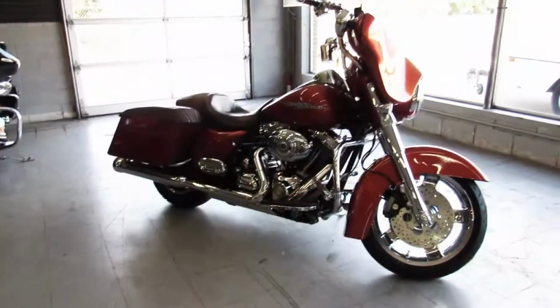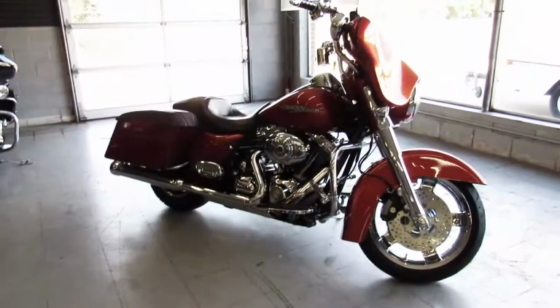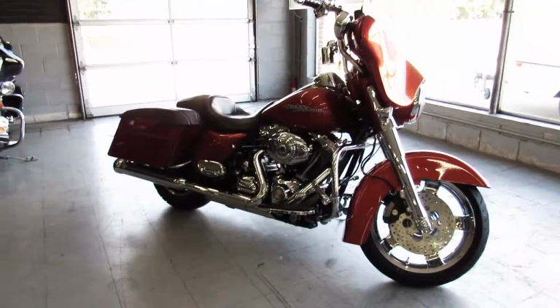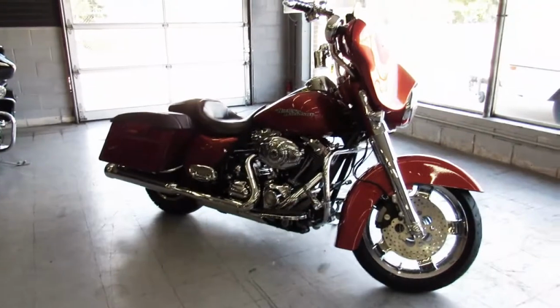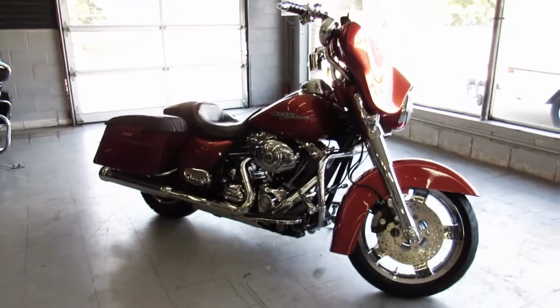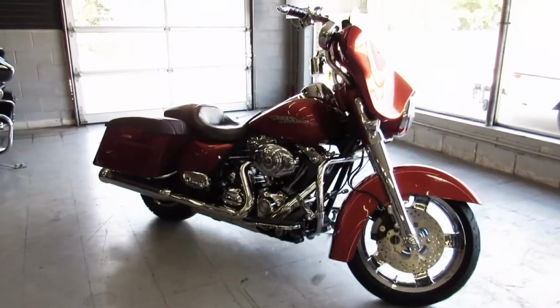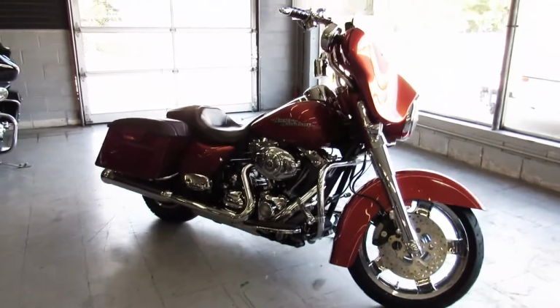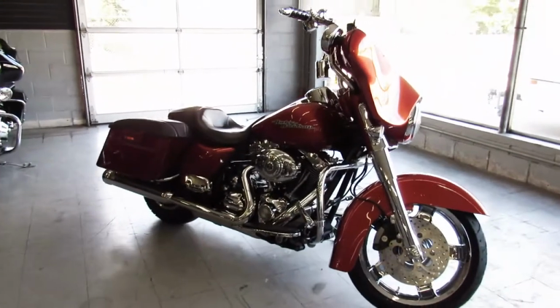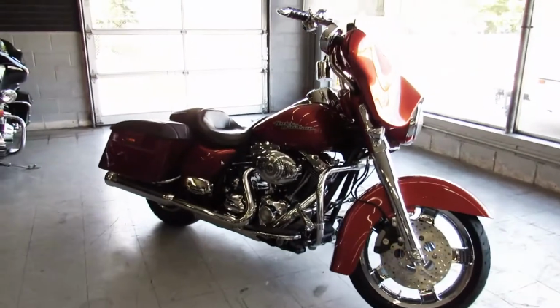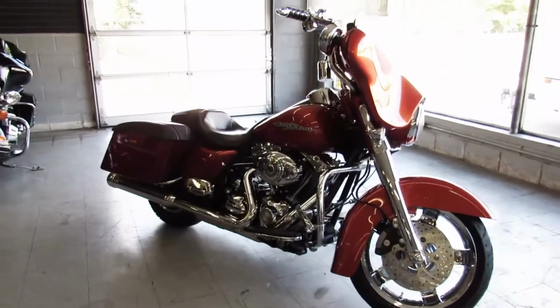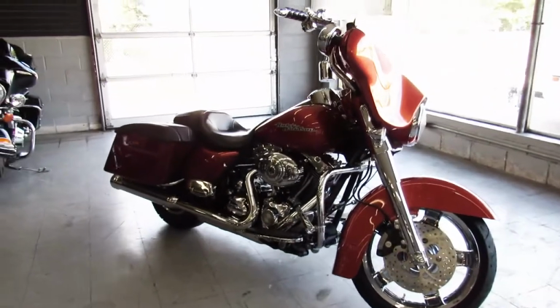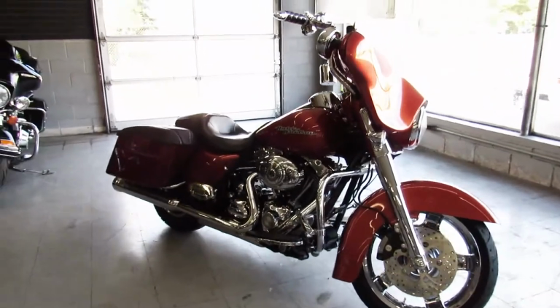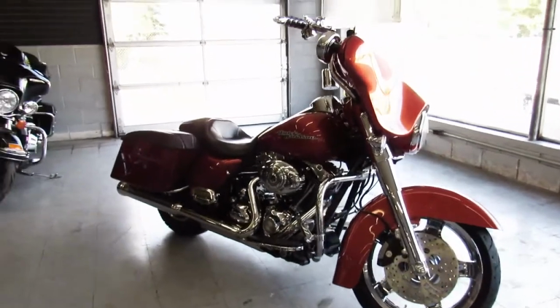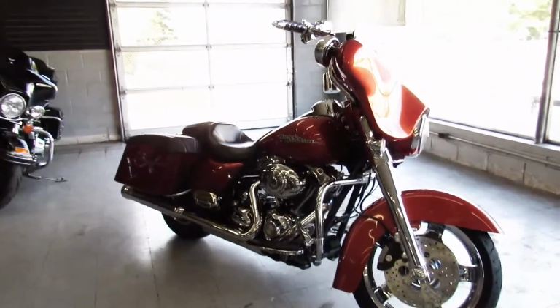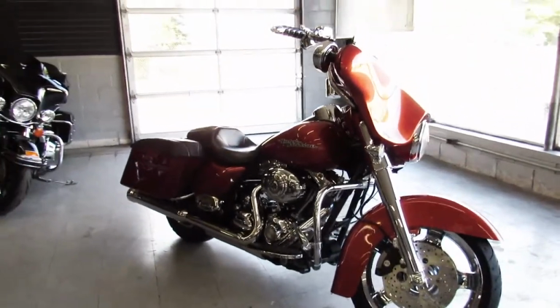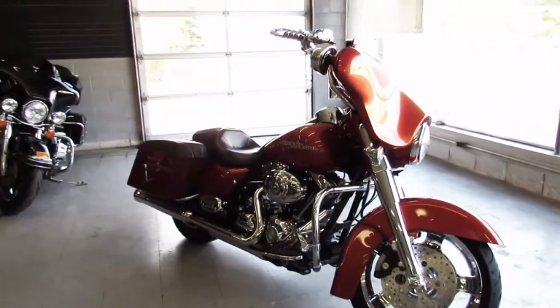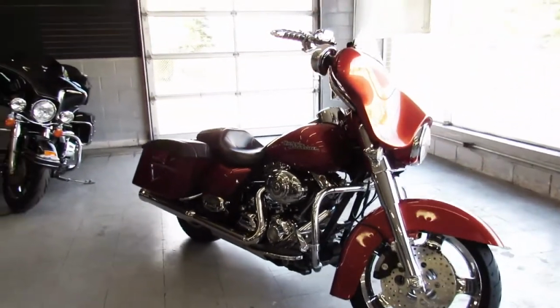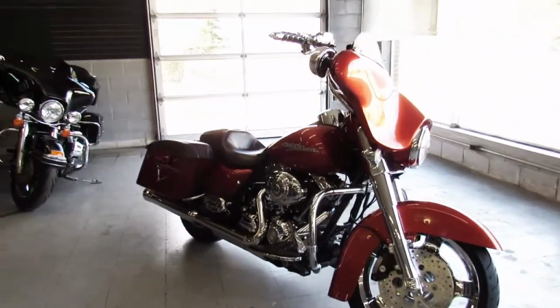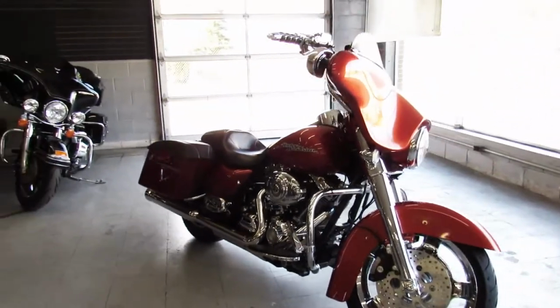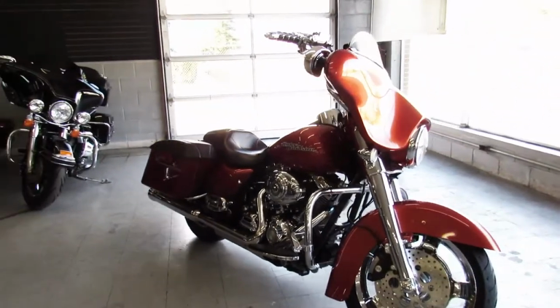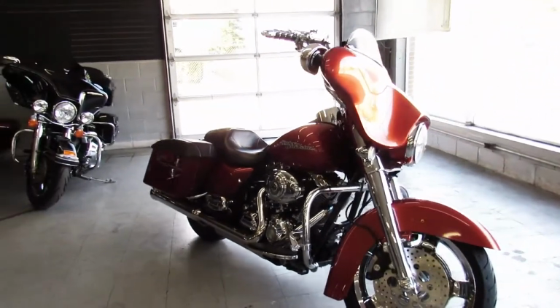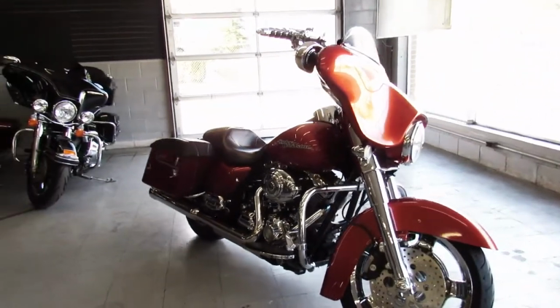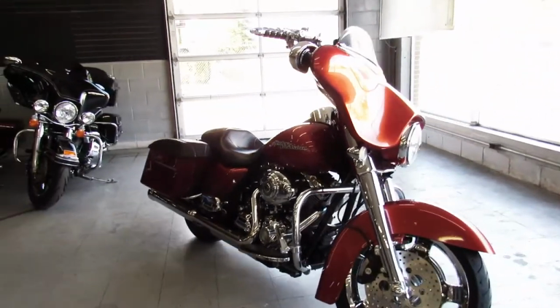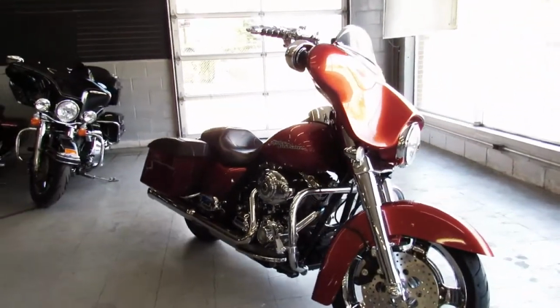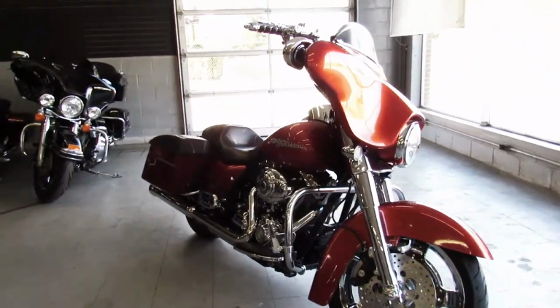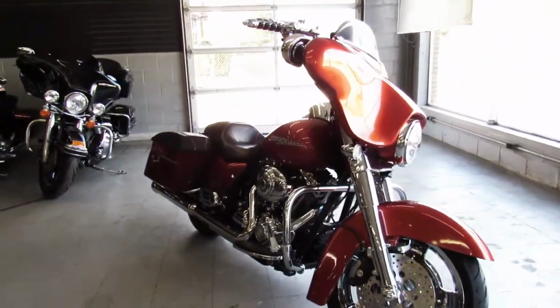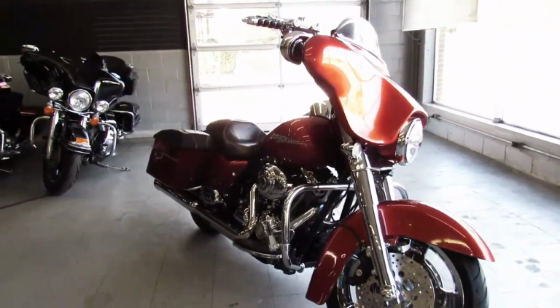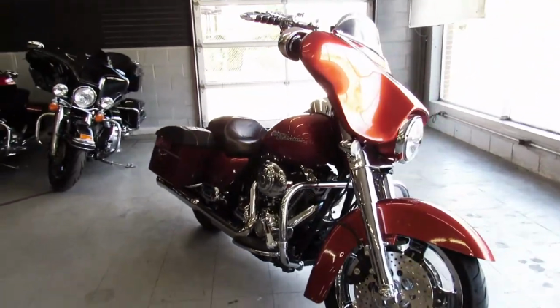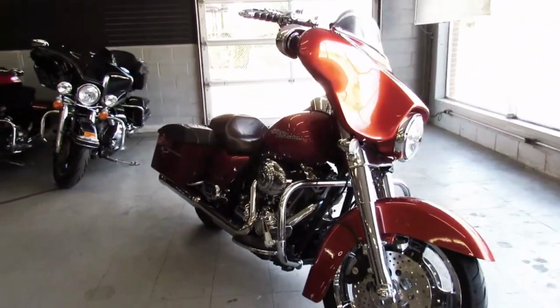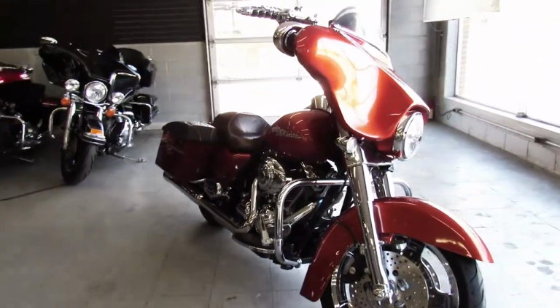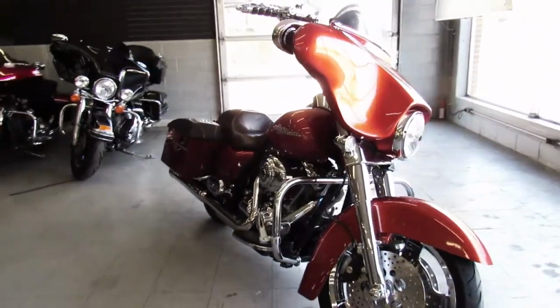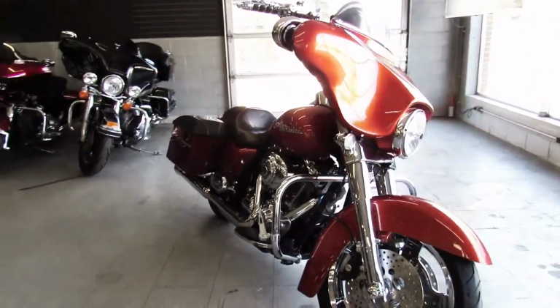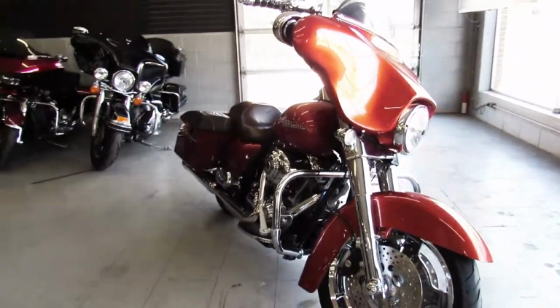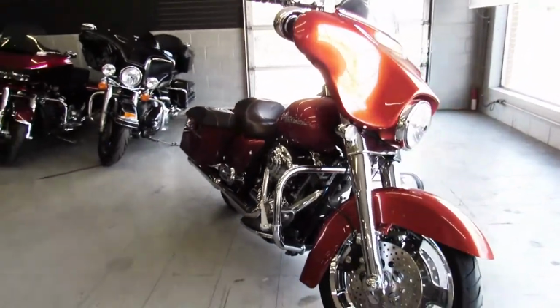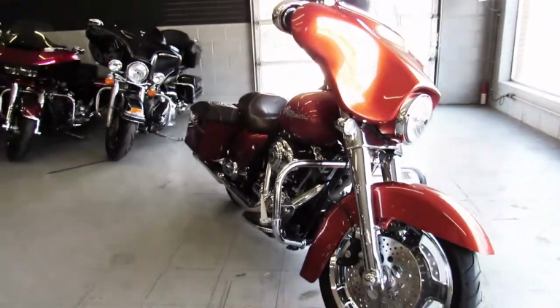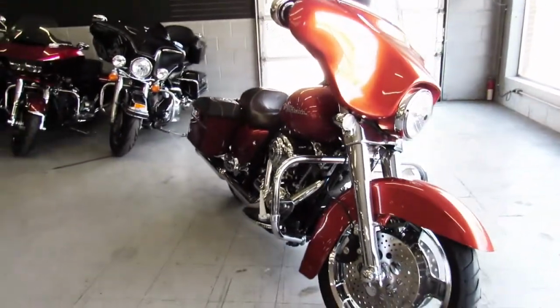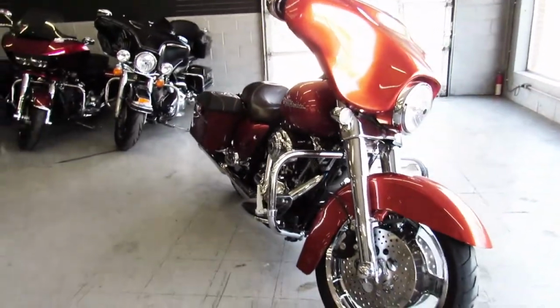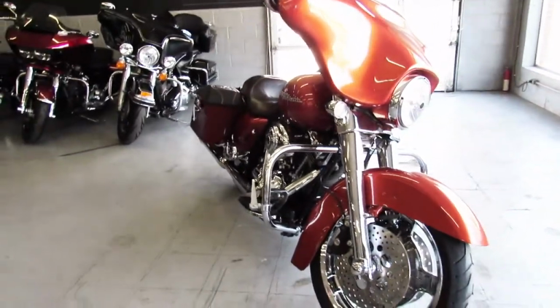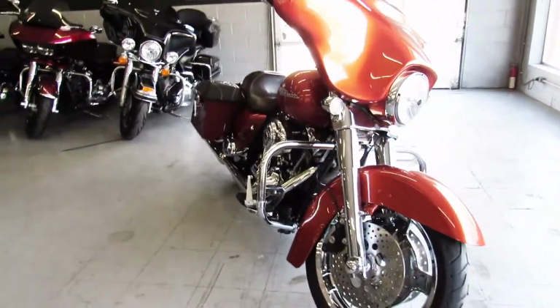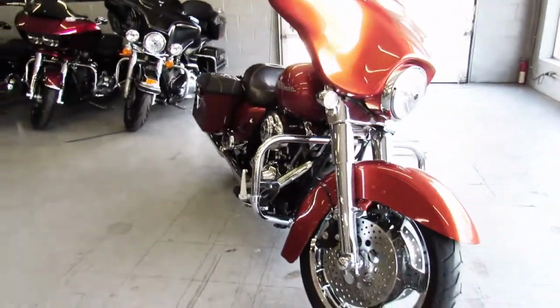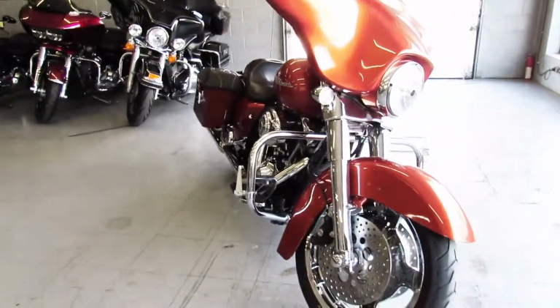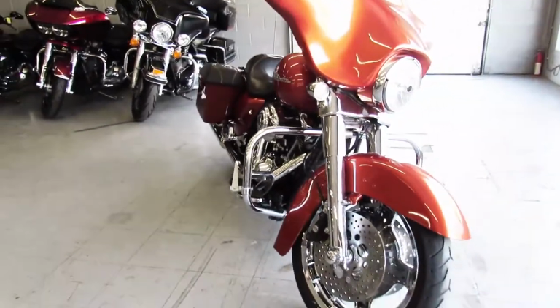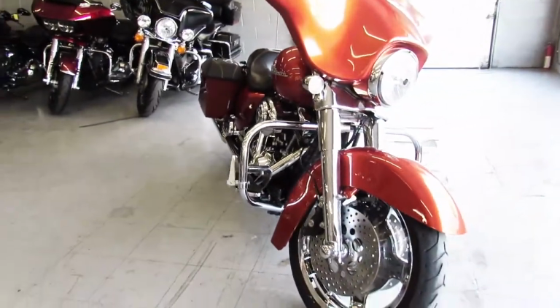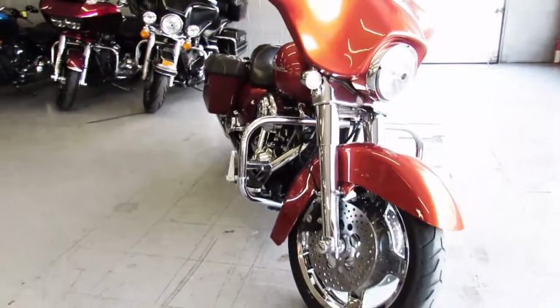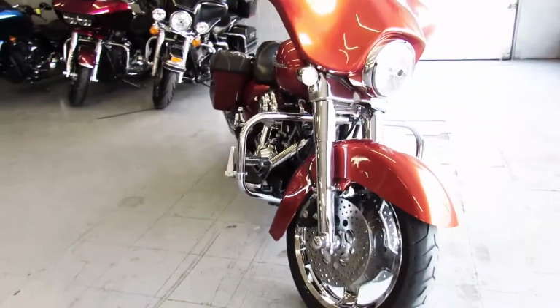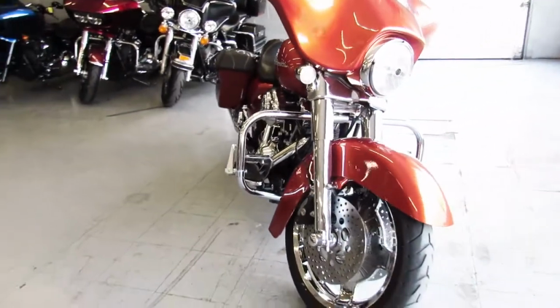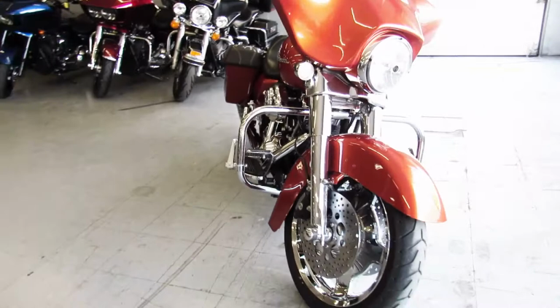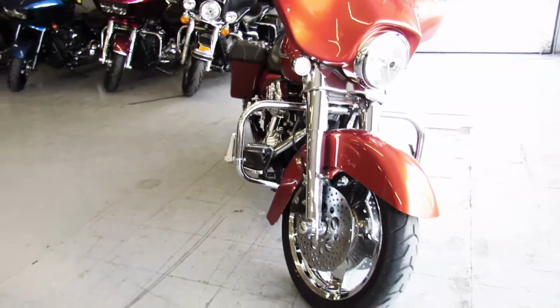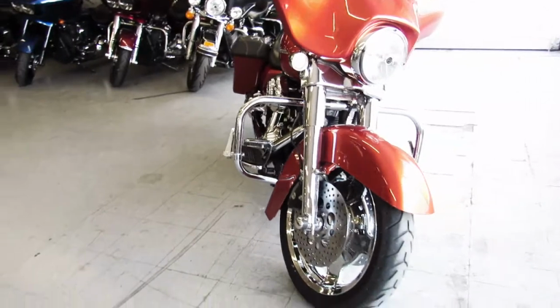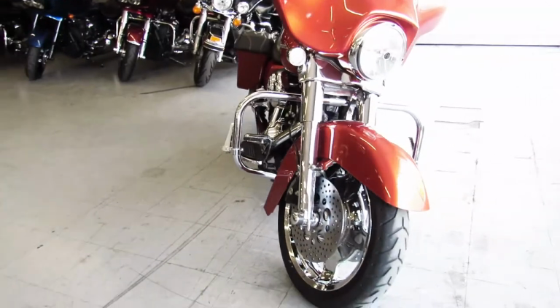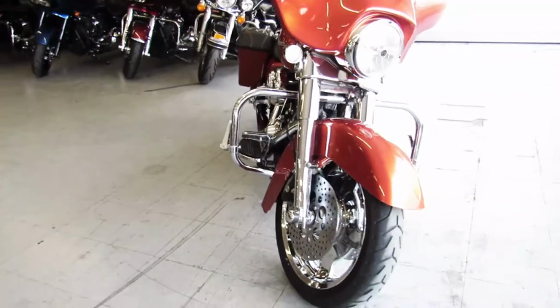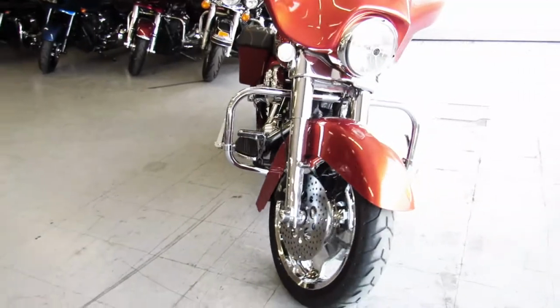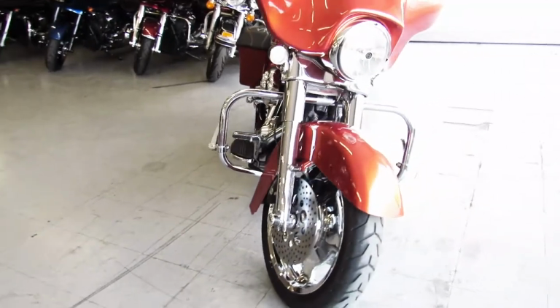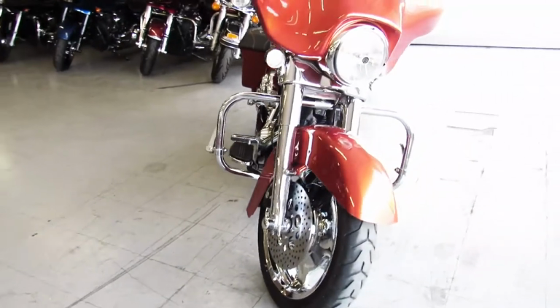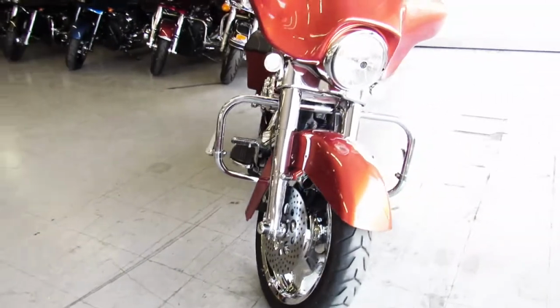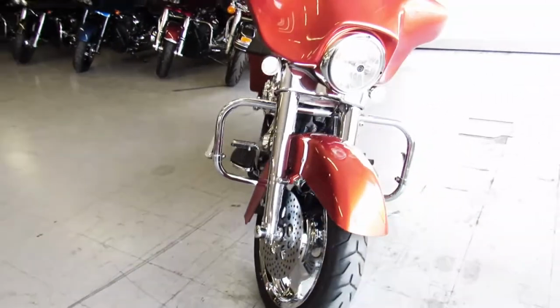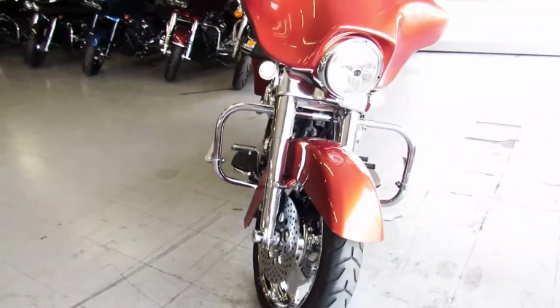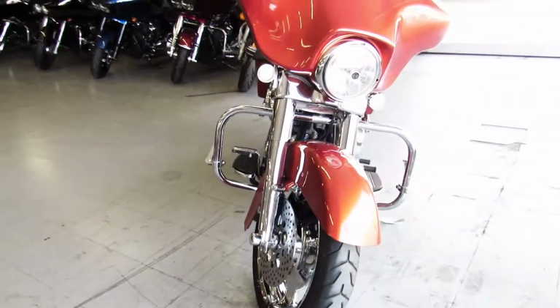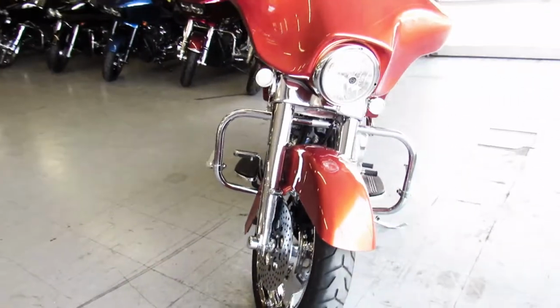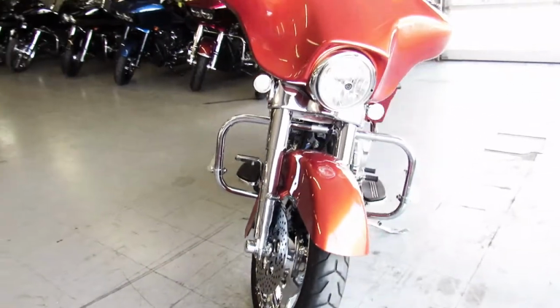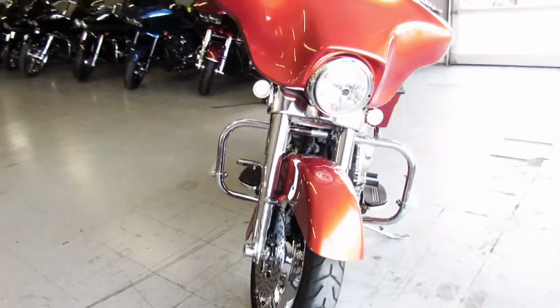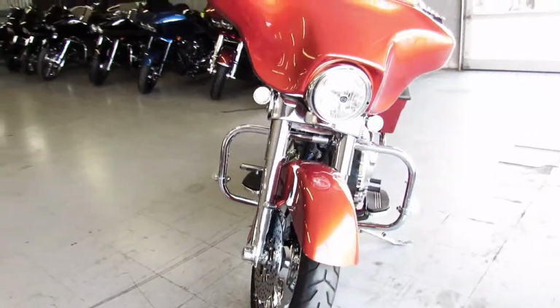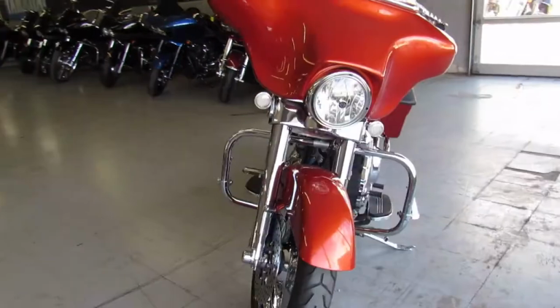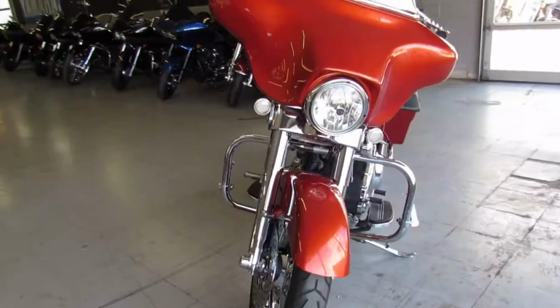Hey guys, it's Approval Powersports showing you another Street Glide we got in. This one's a 2011 Harley Davidson Street Glide.